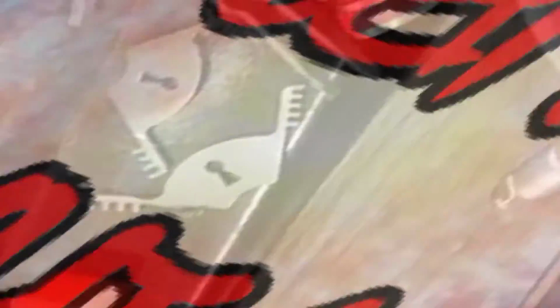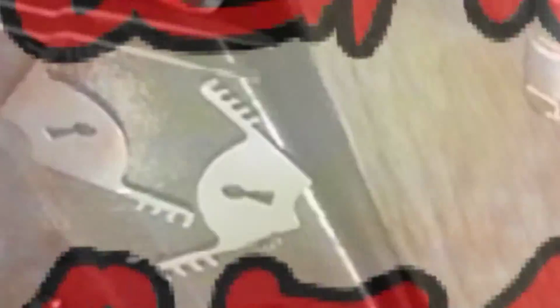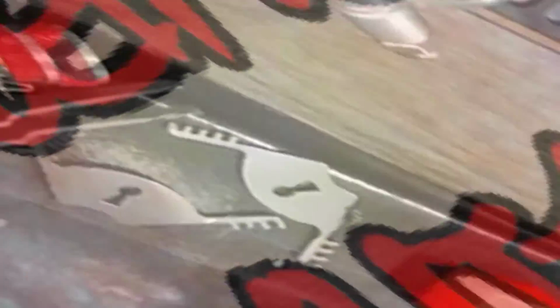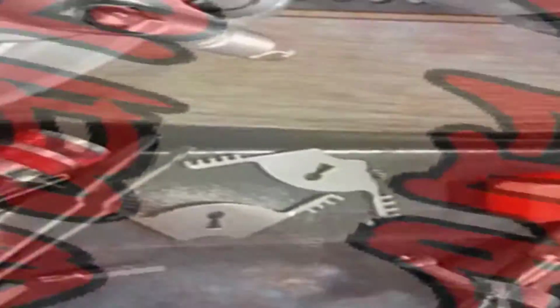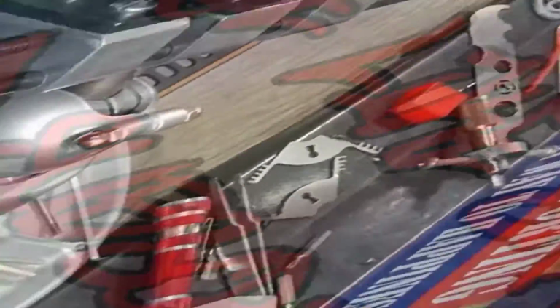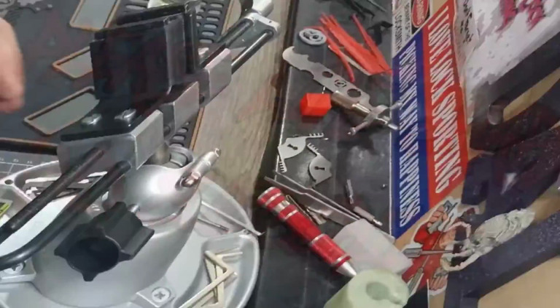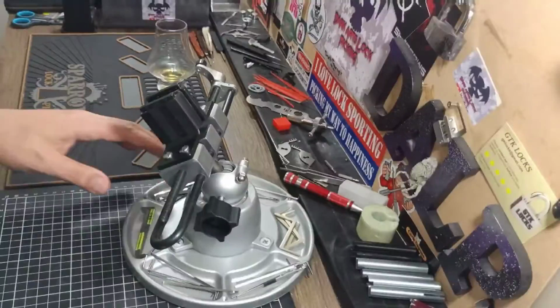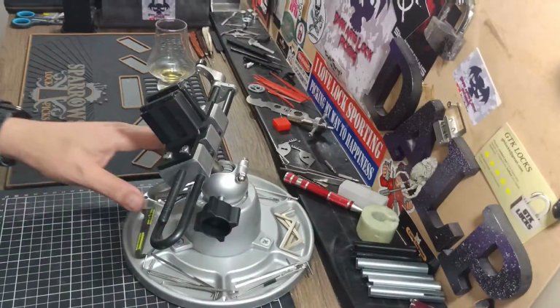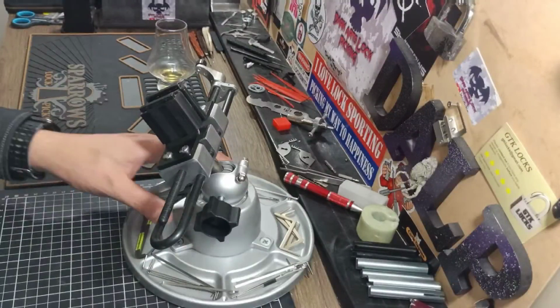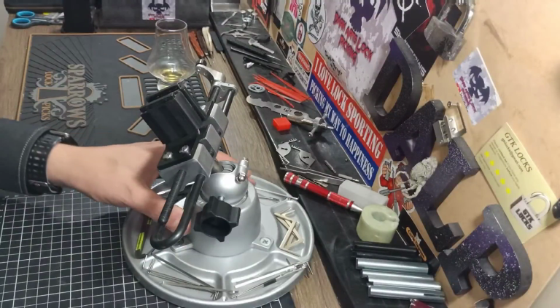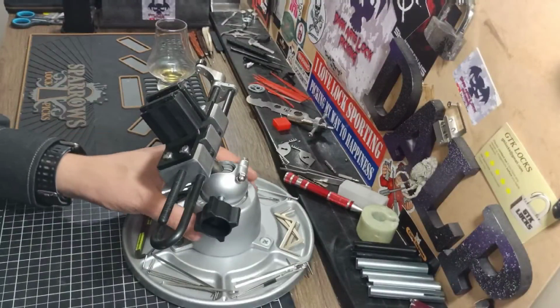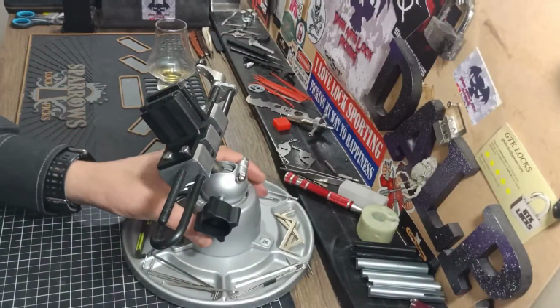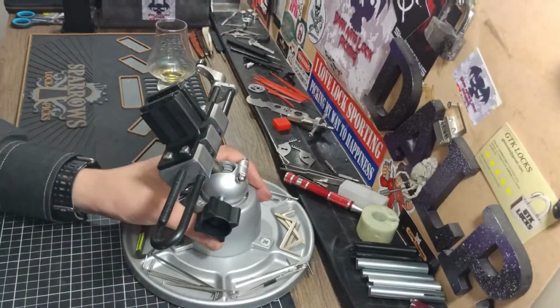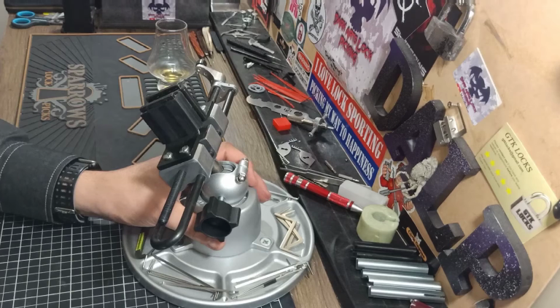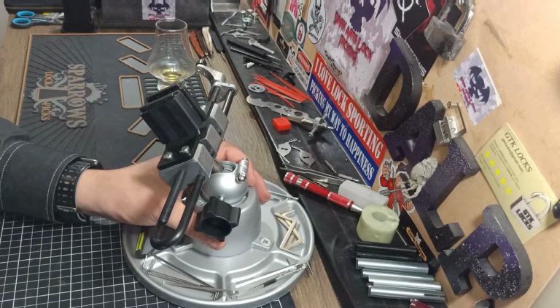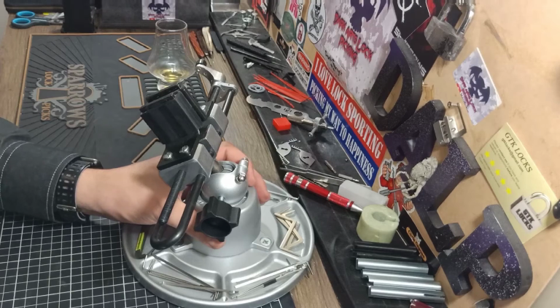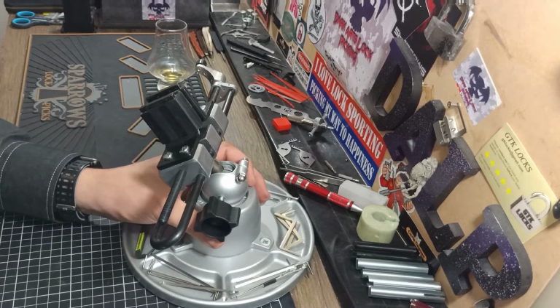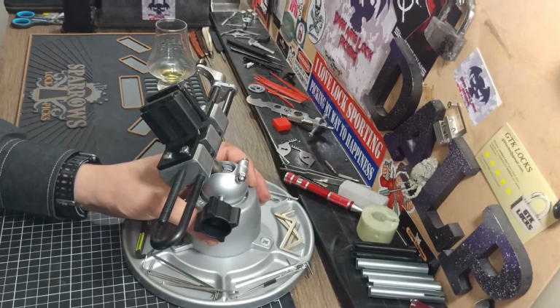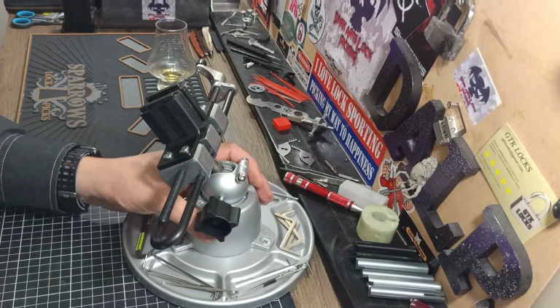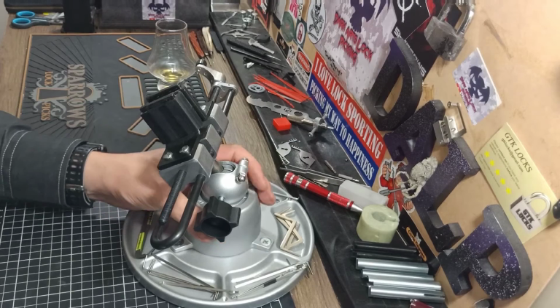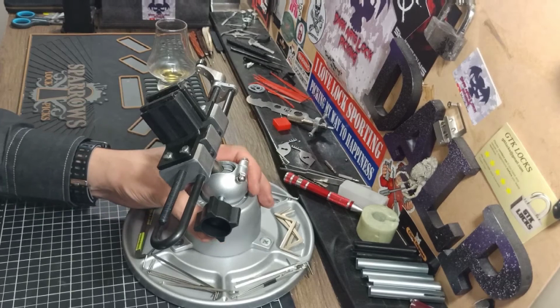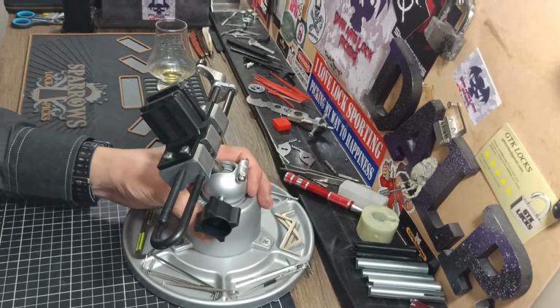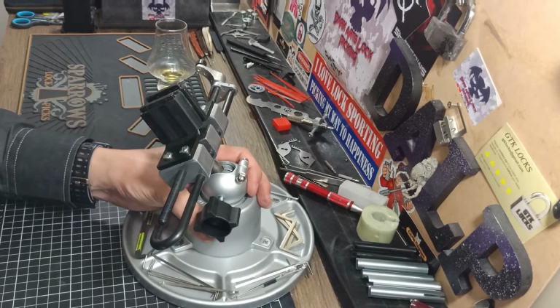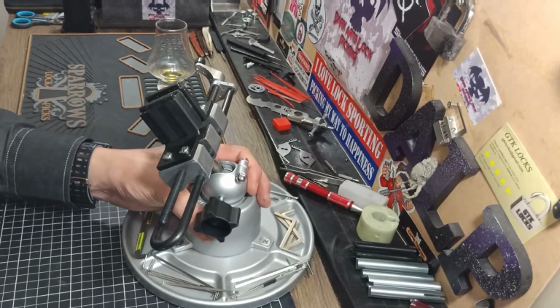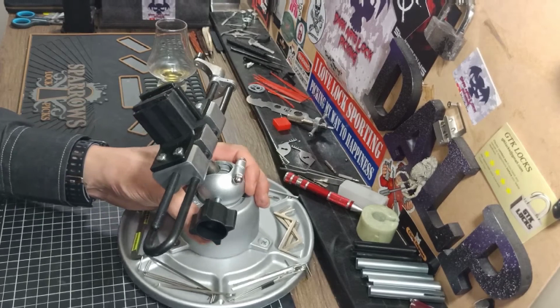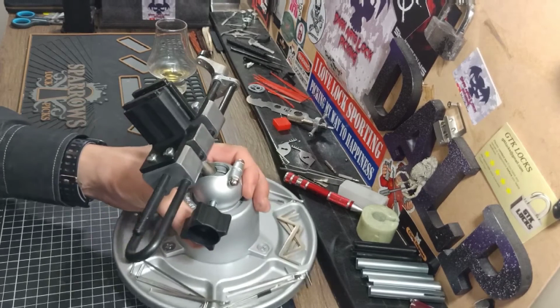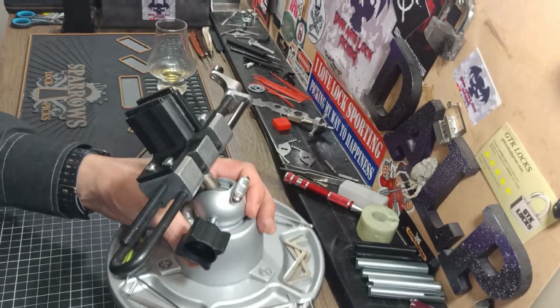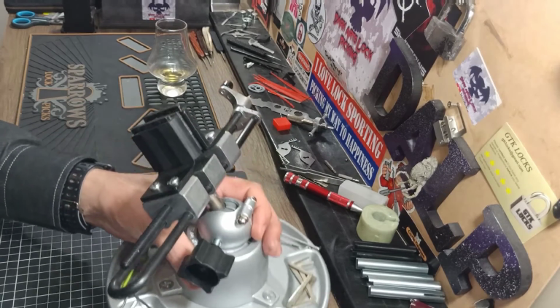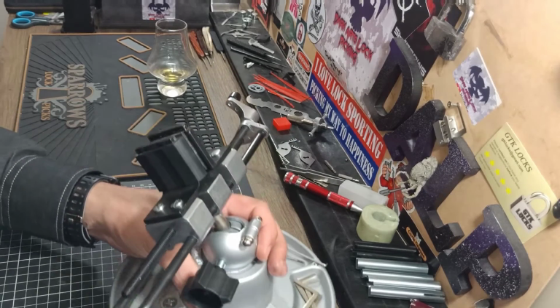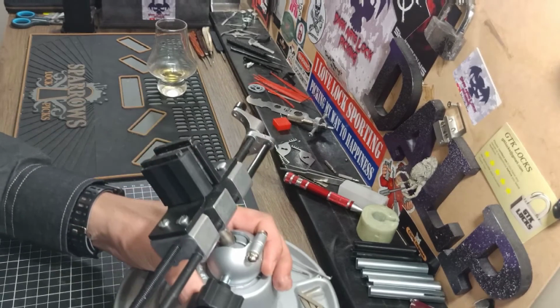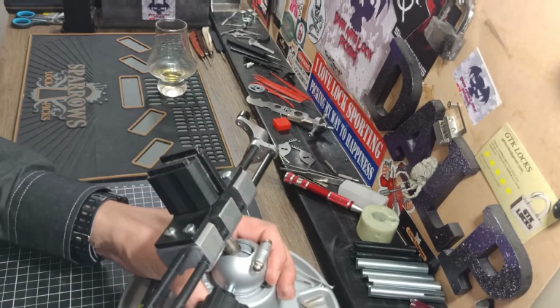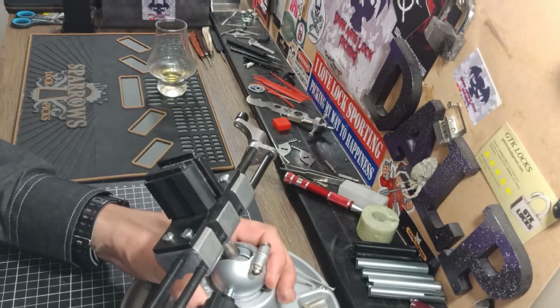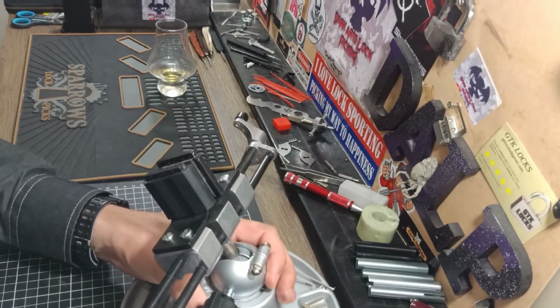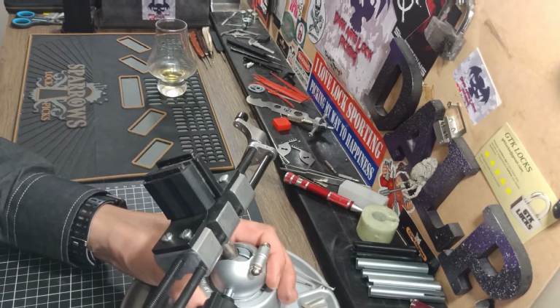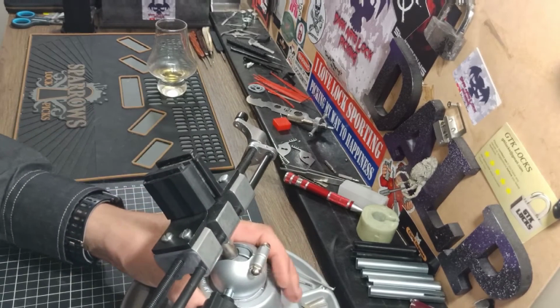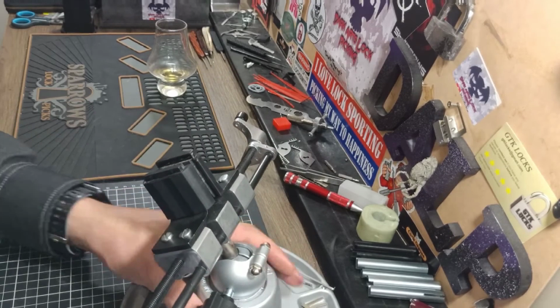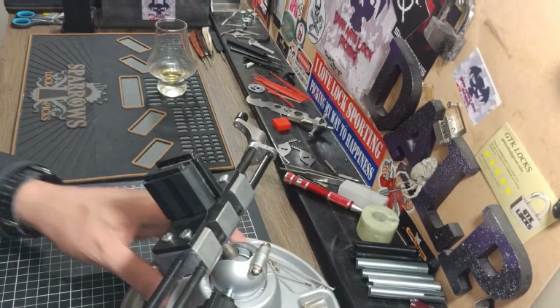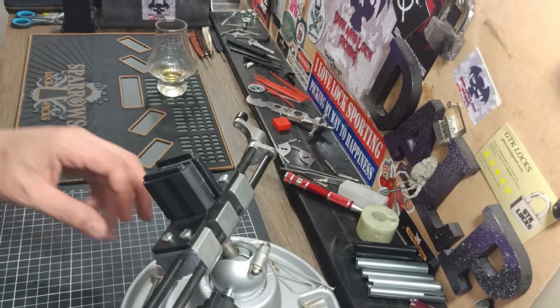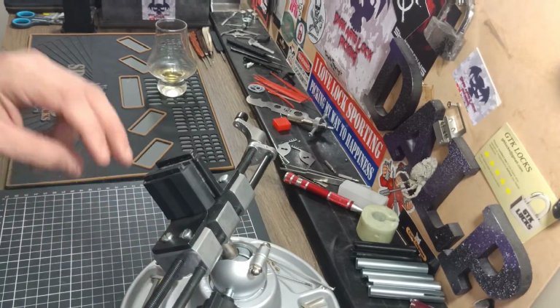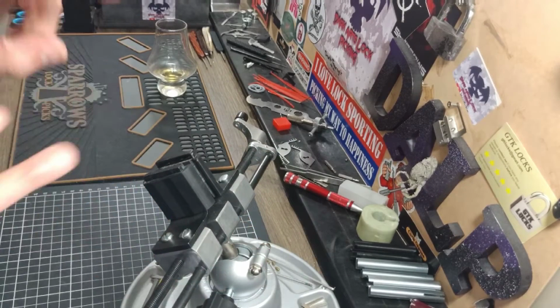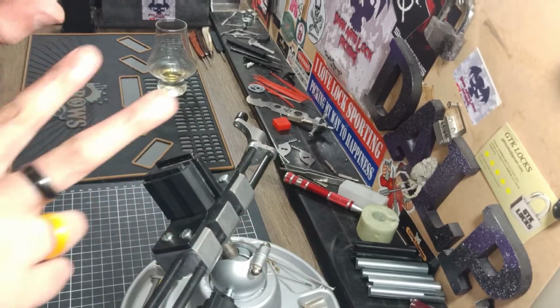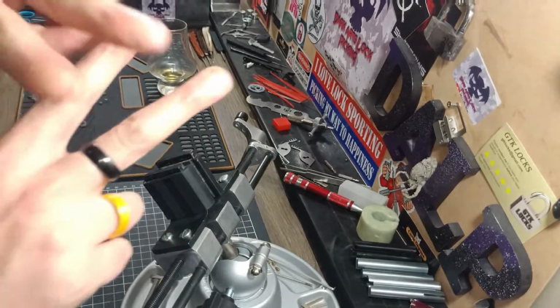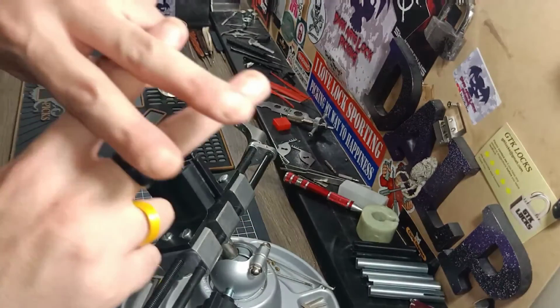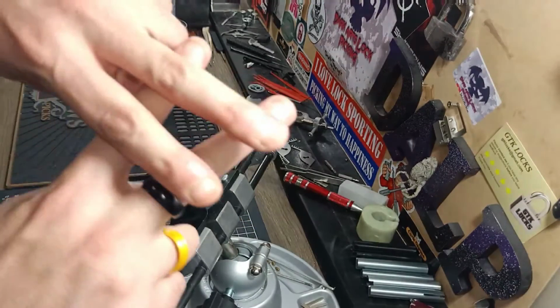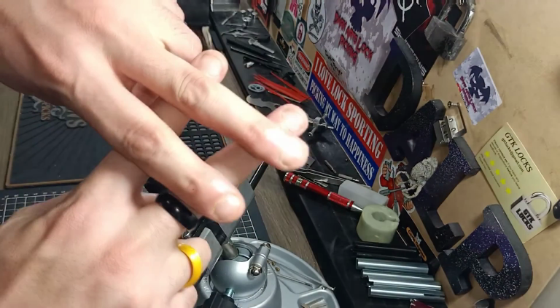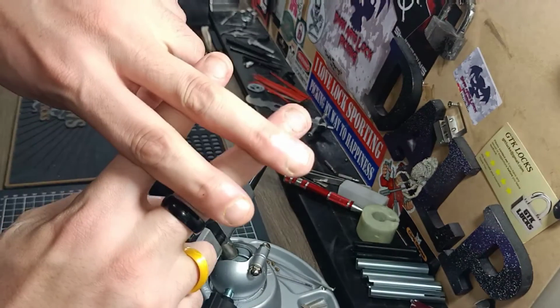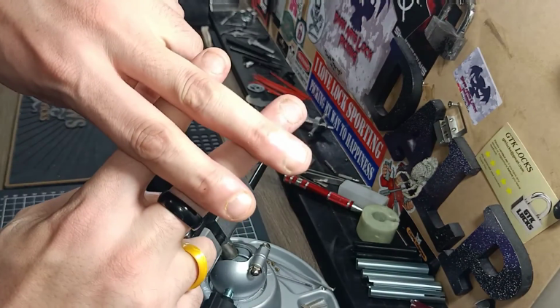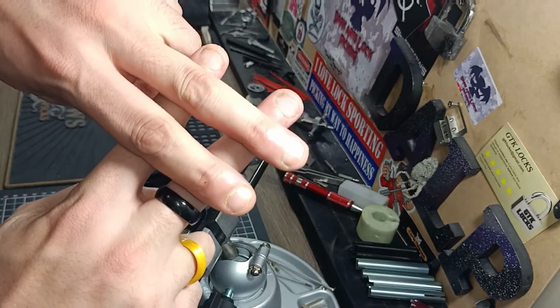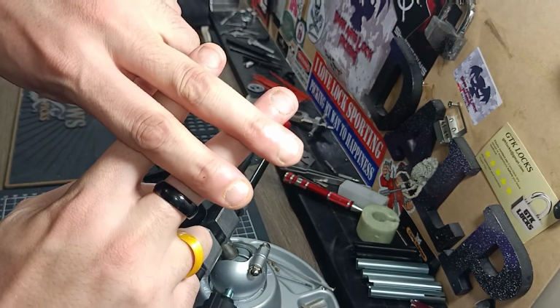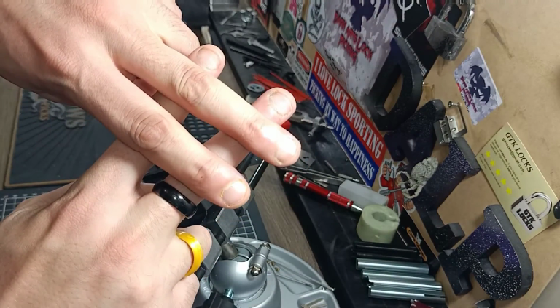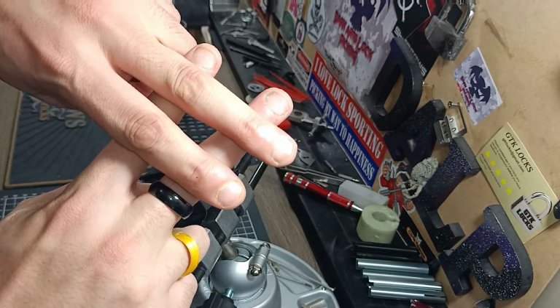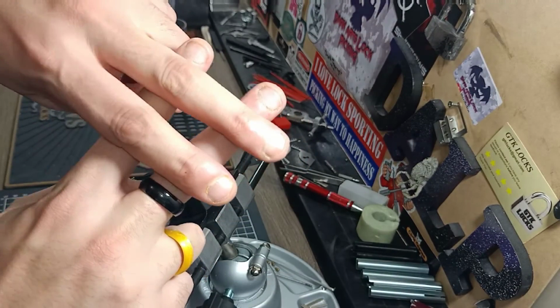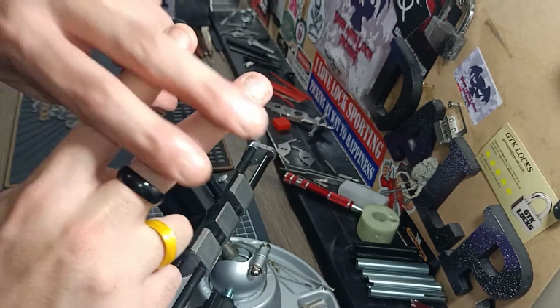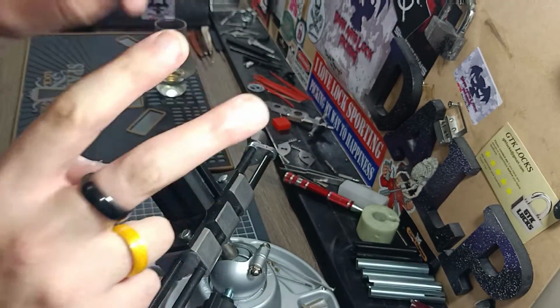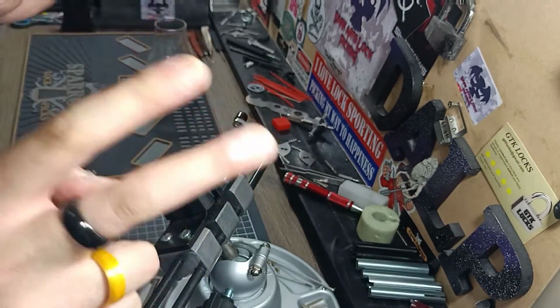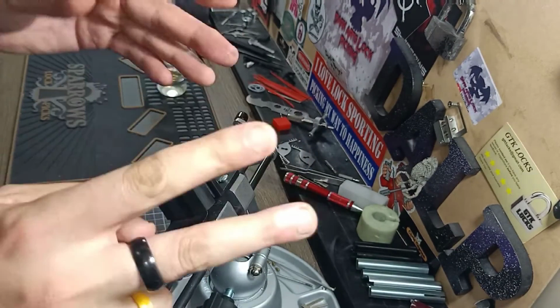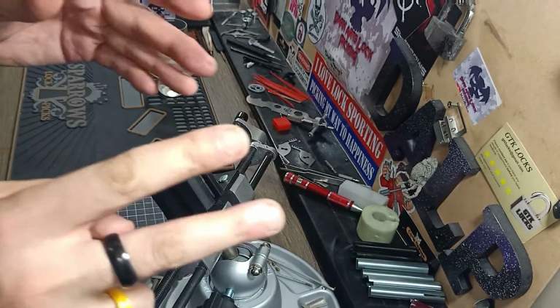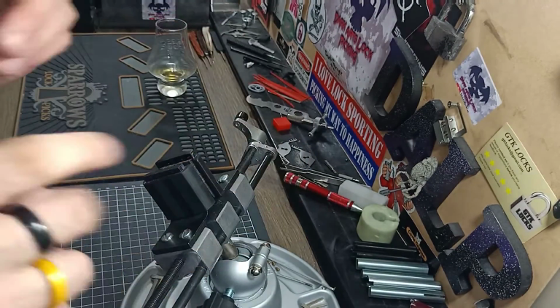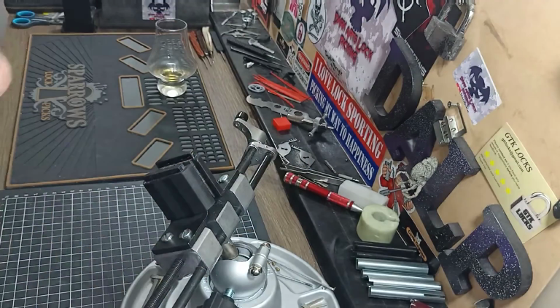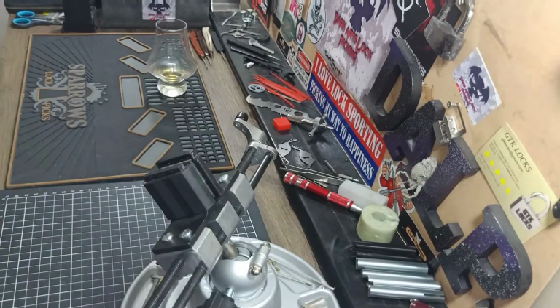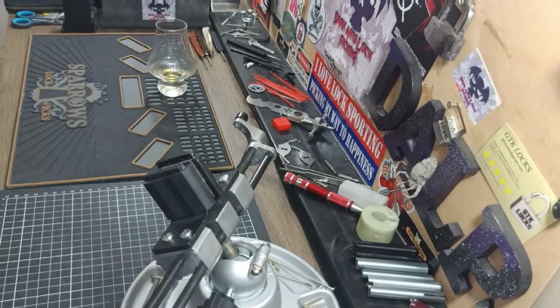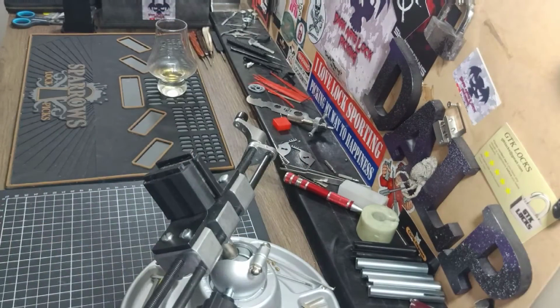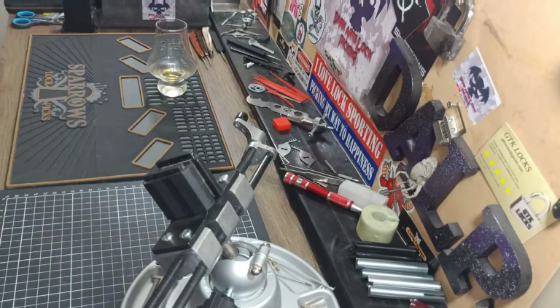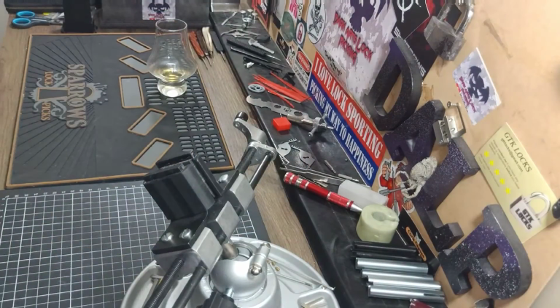G'day guys, how are we all? Hope you're all doing well. Picking some locks, a new night. Don't forget to hashtag it. Keep it blade legal.